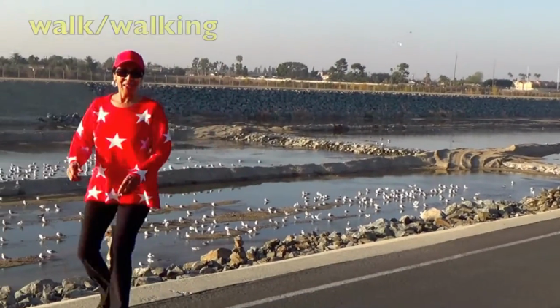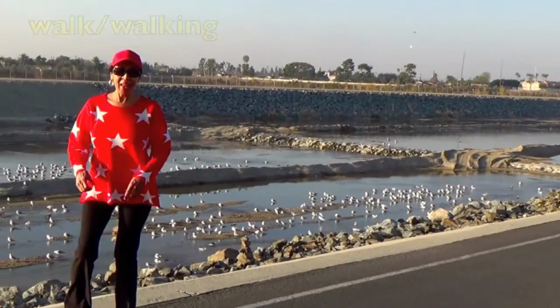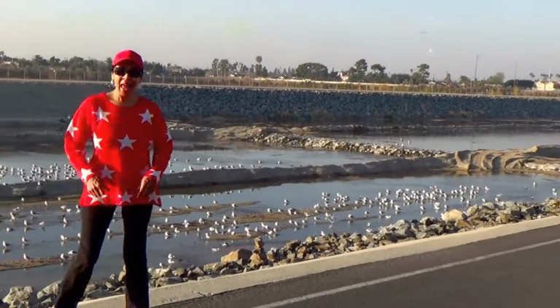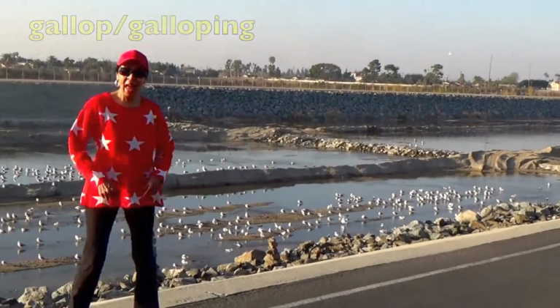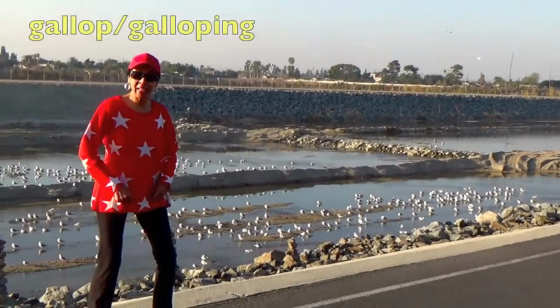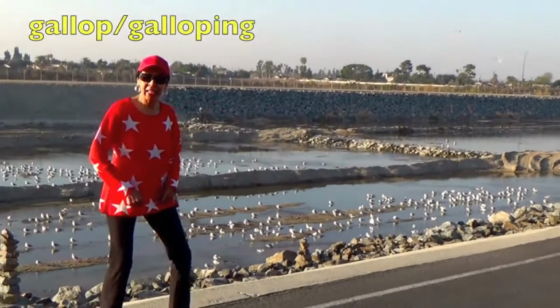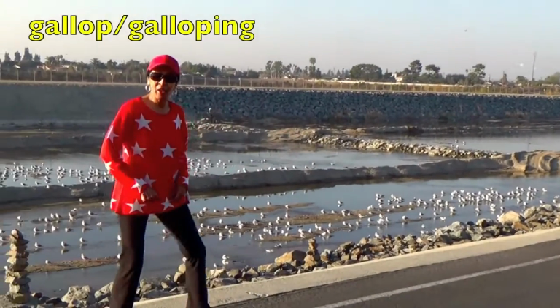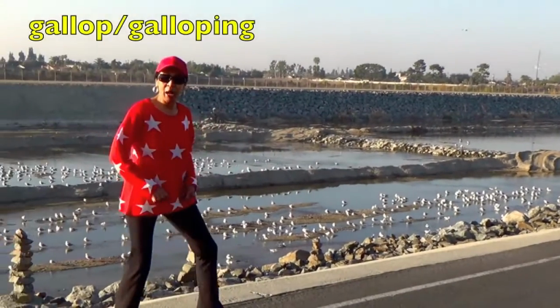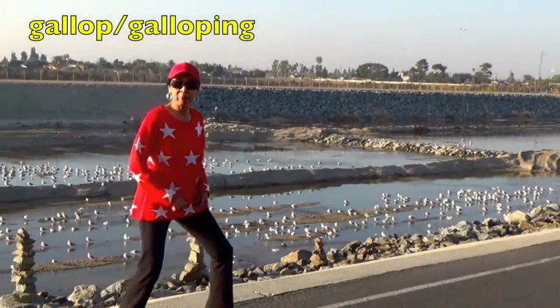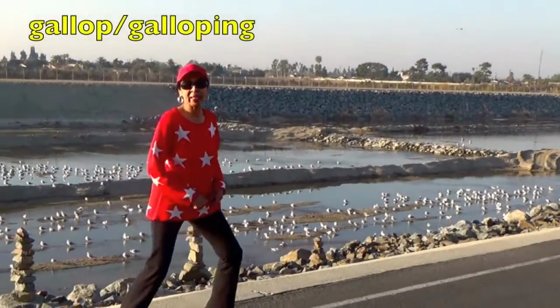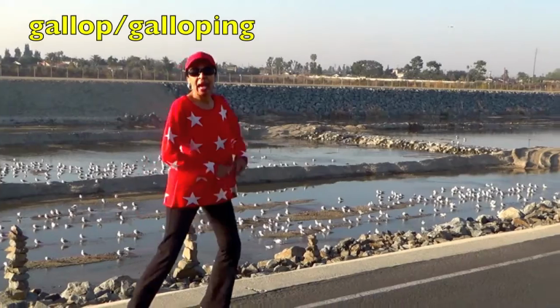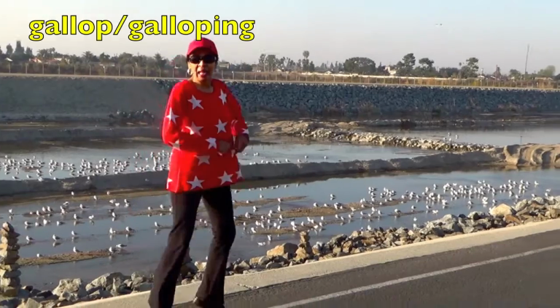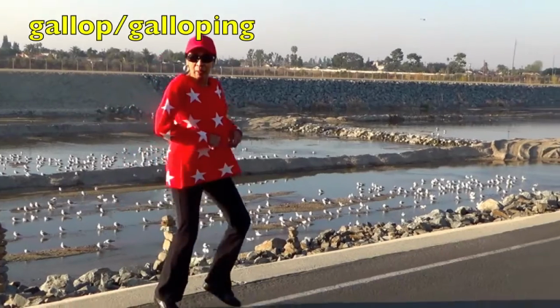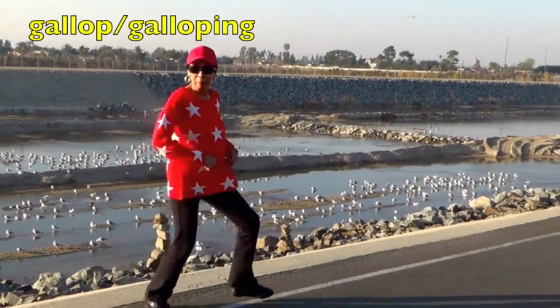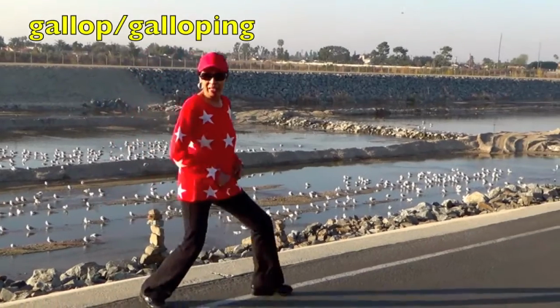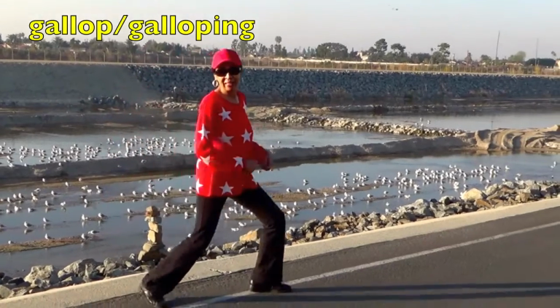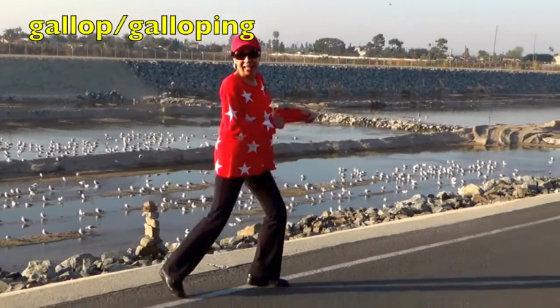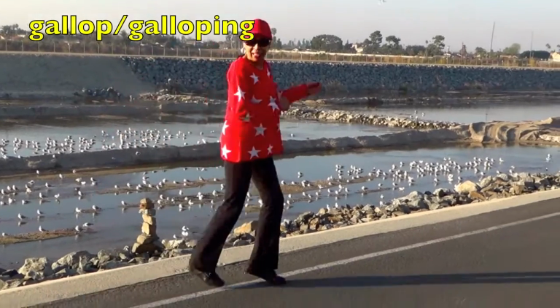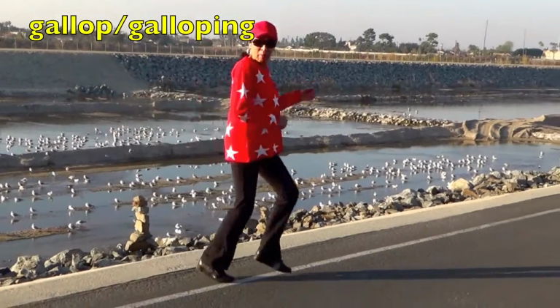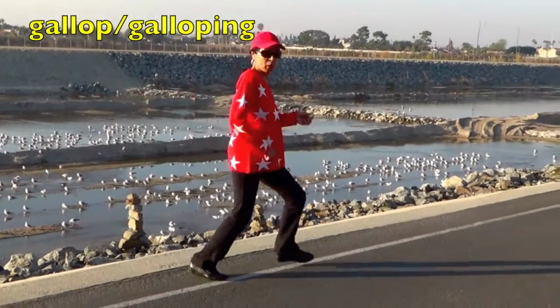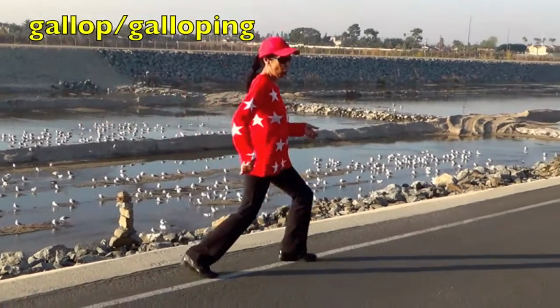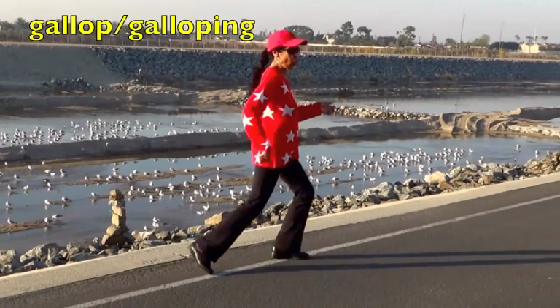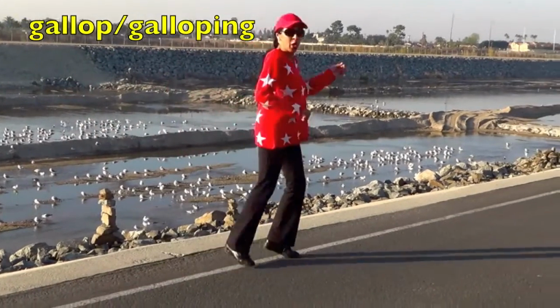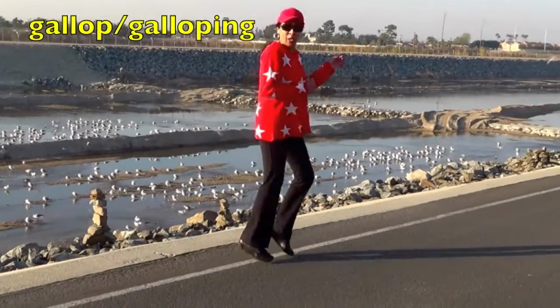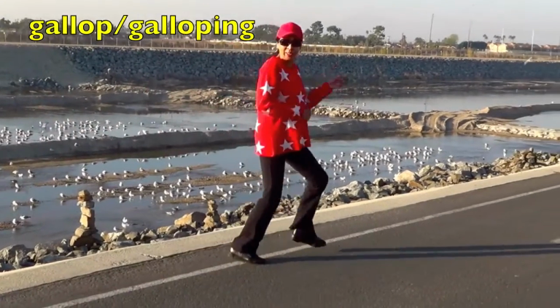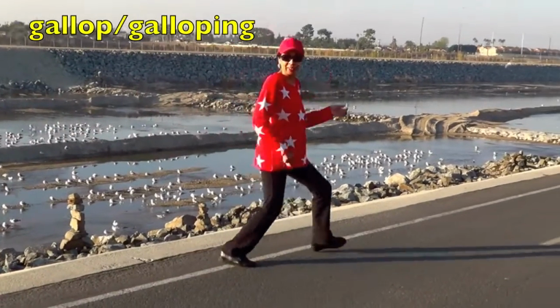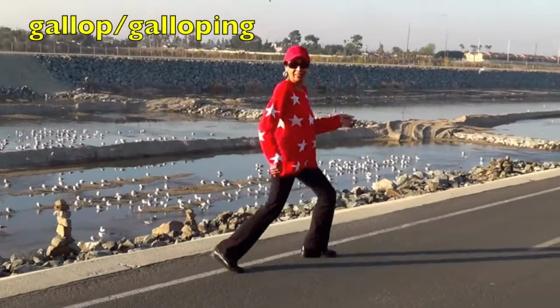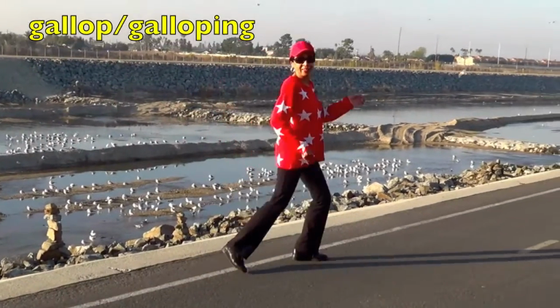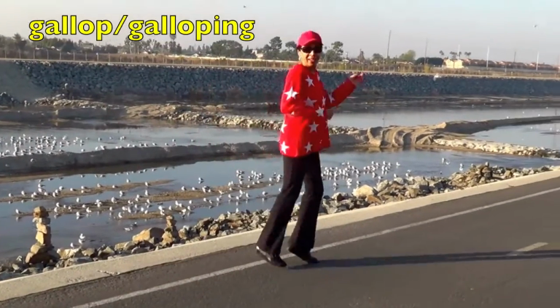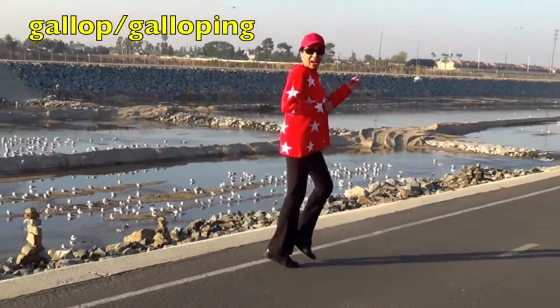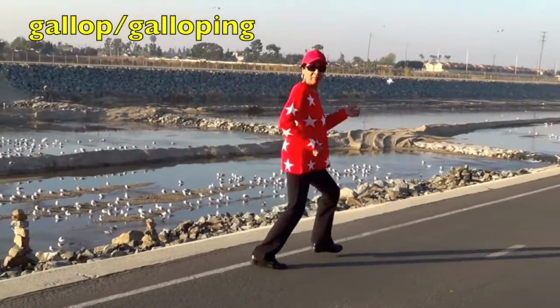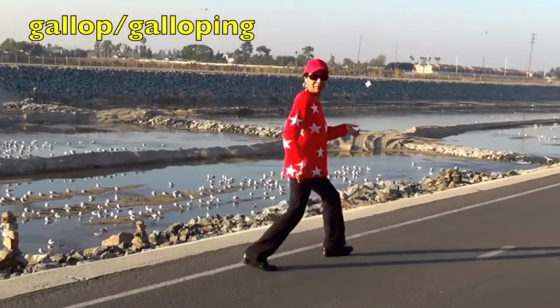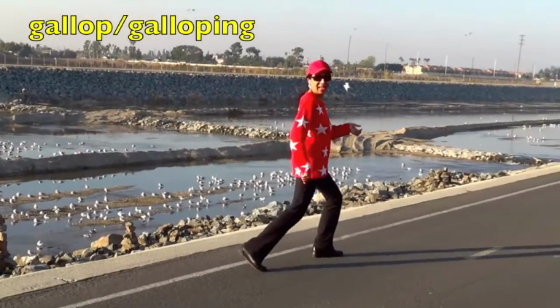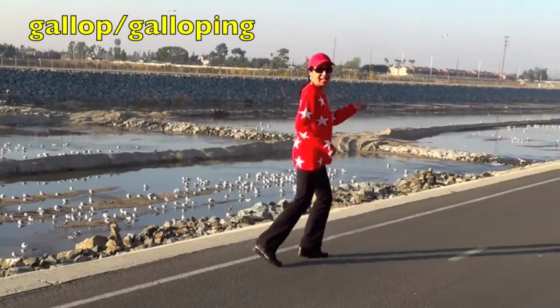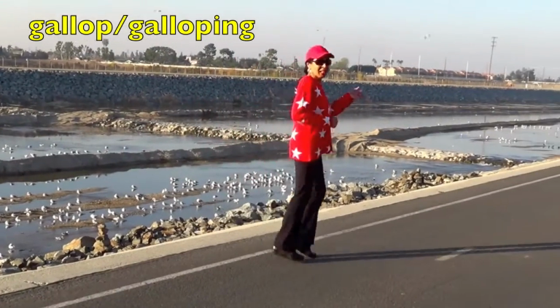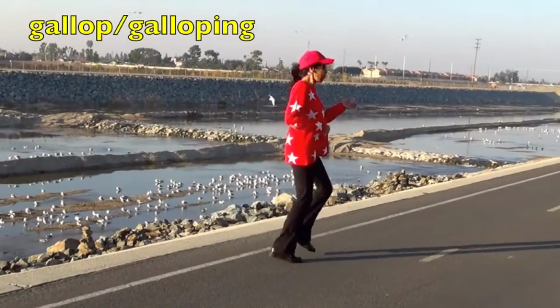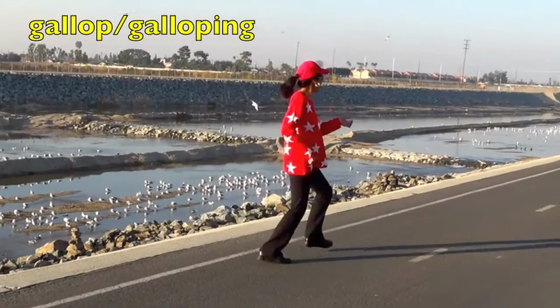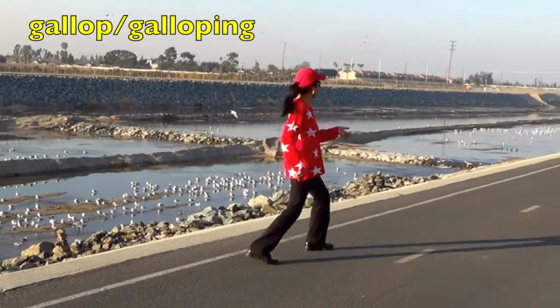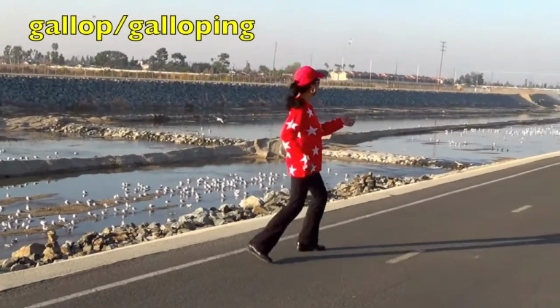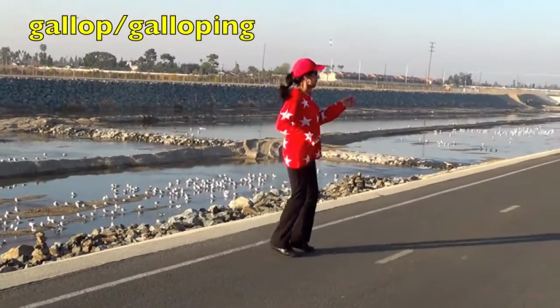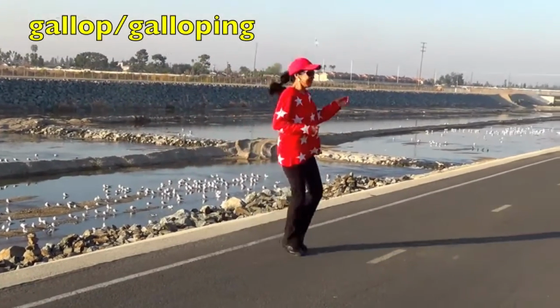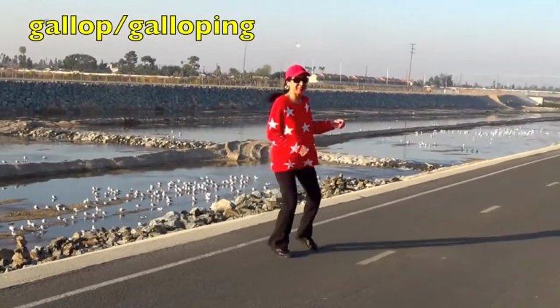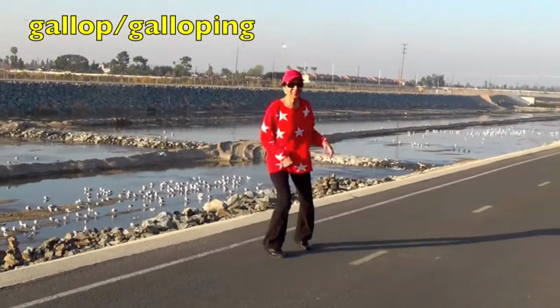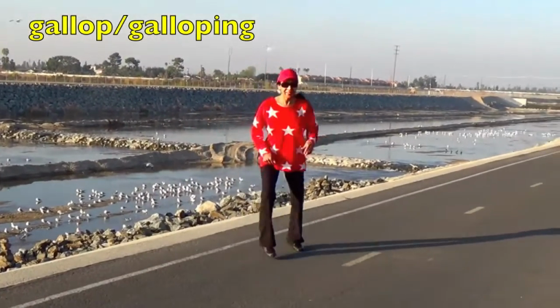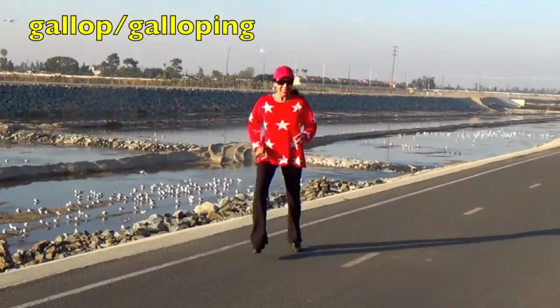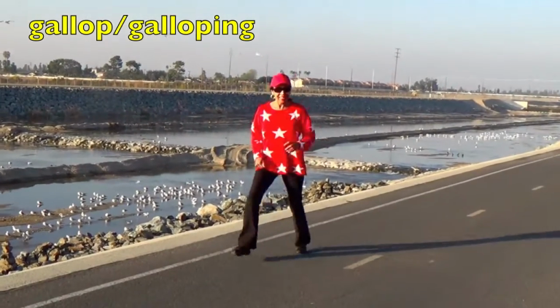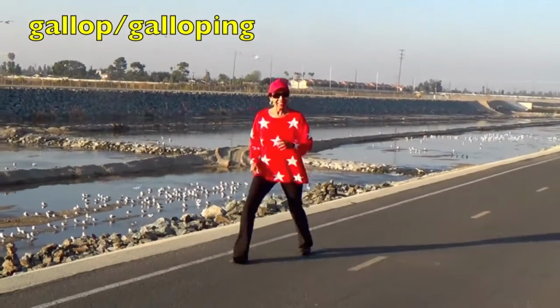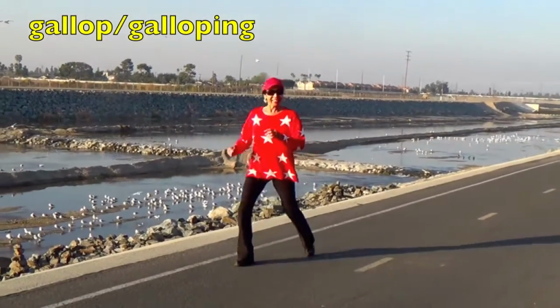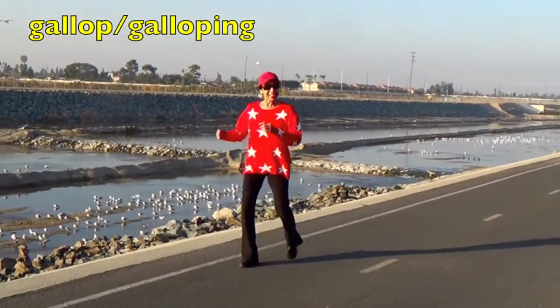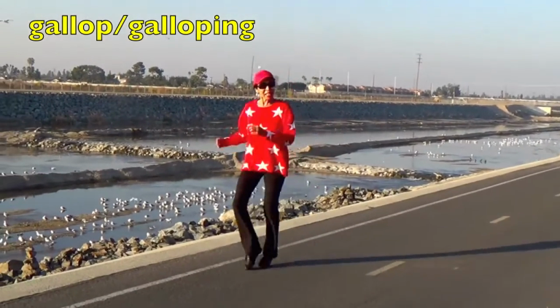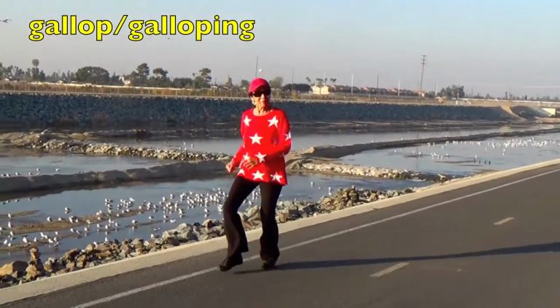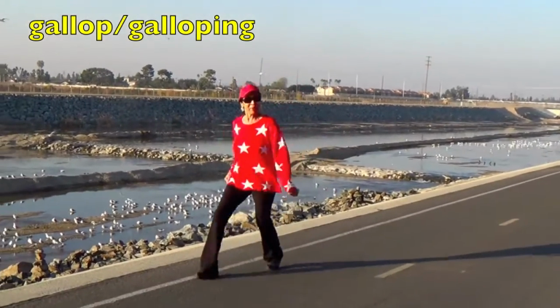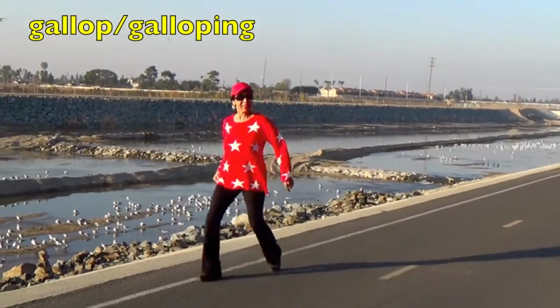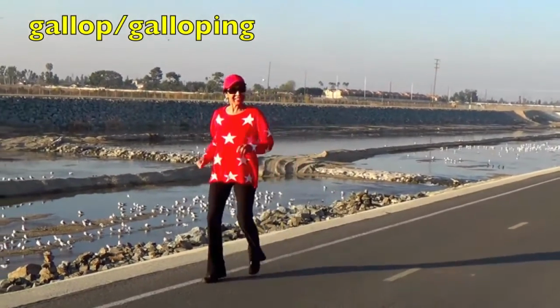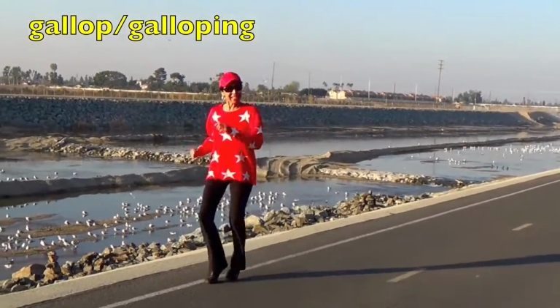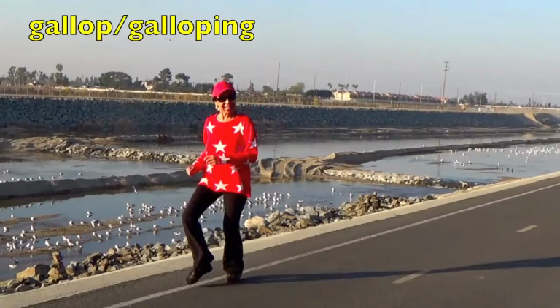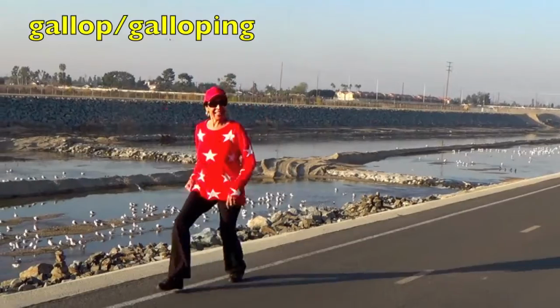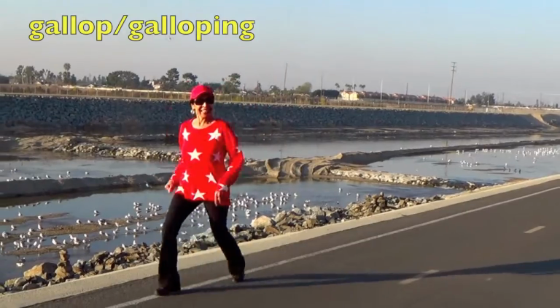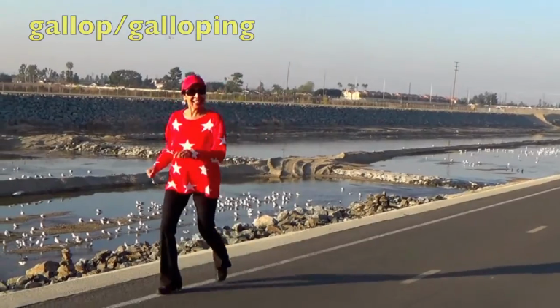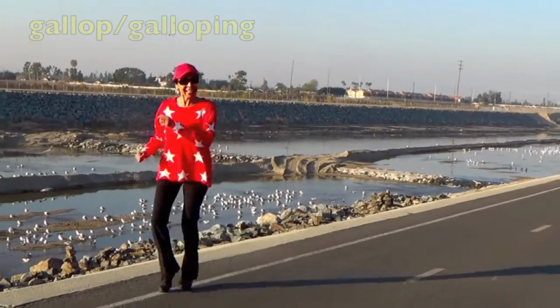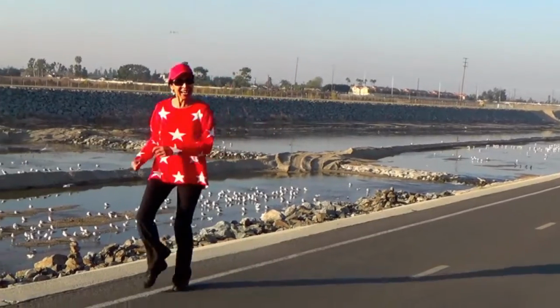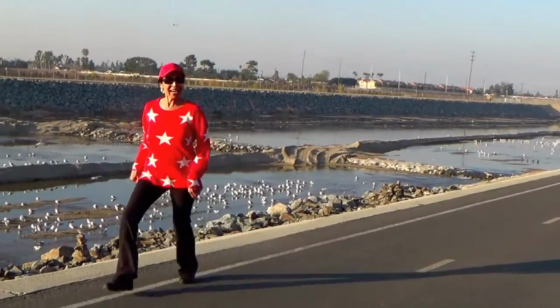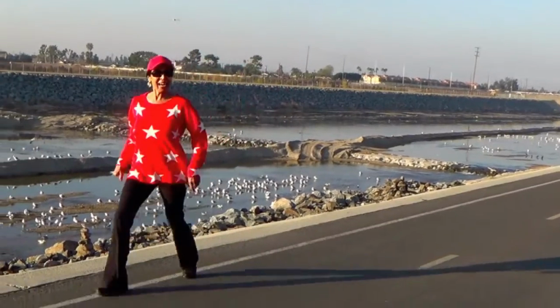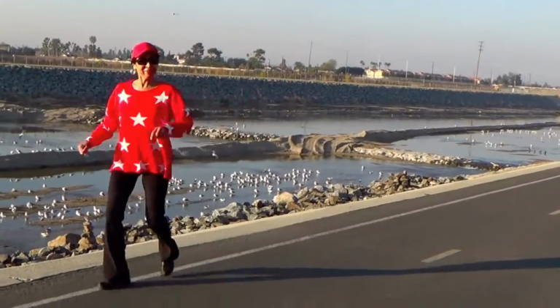And here I'm galloping like I'm on a horse. I'm galloping. Giddy up horsey, giddy up.